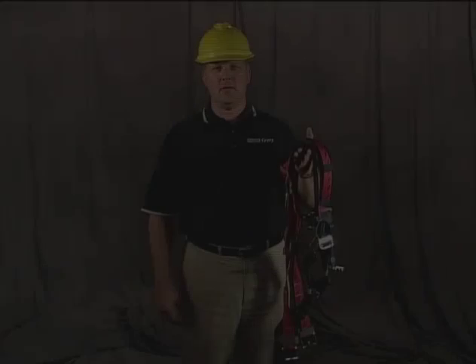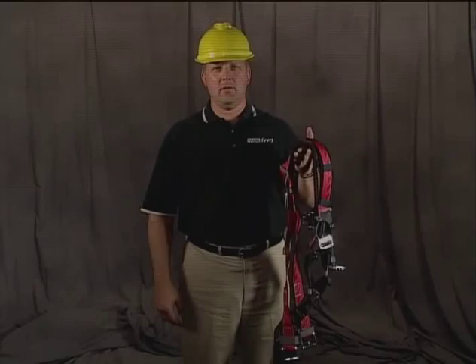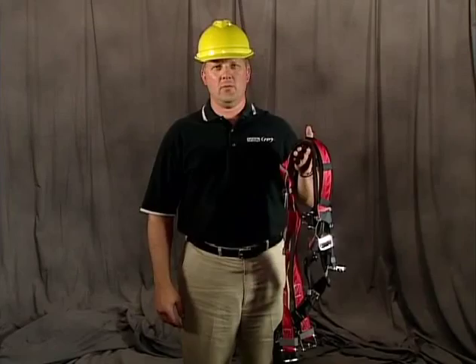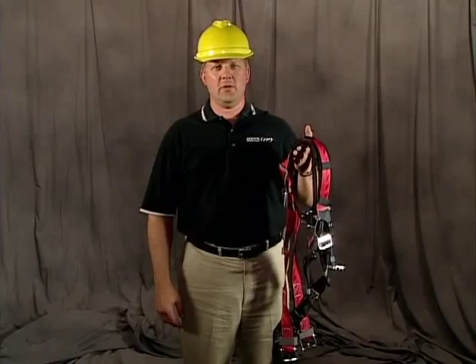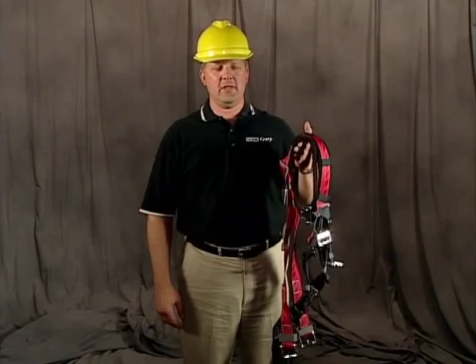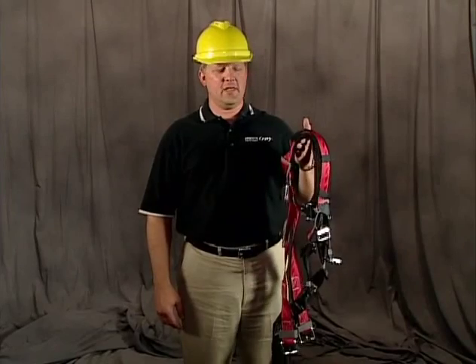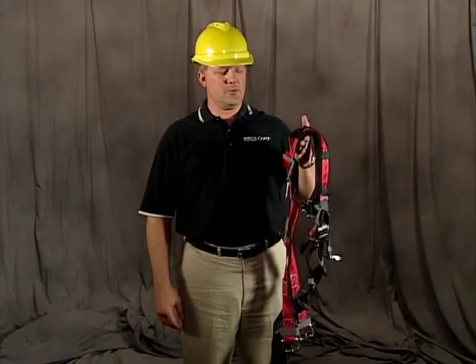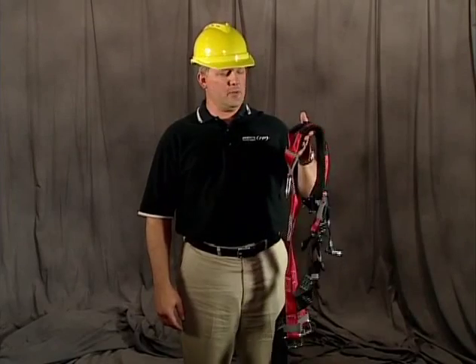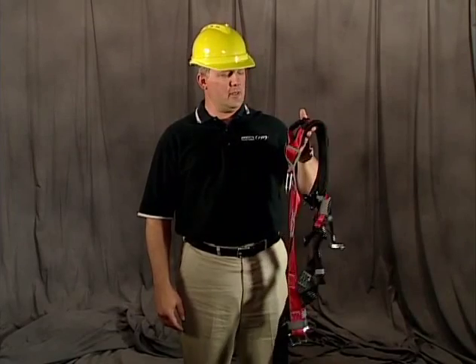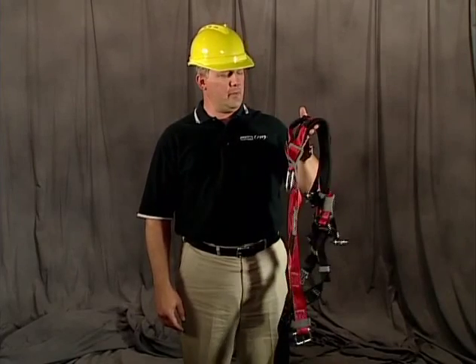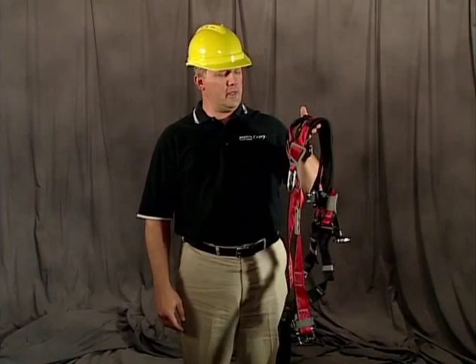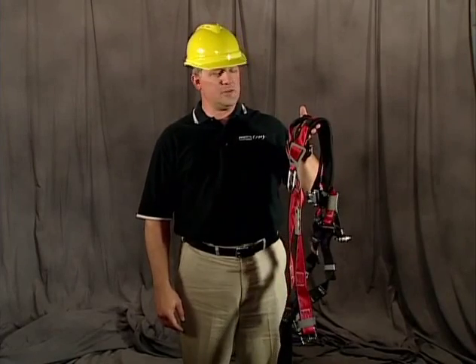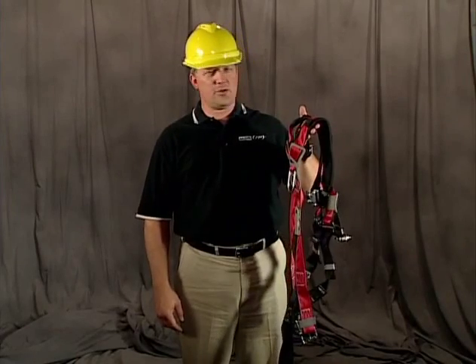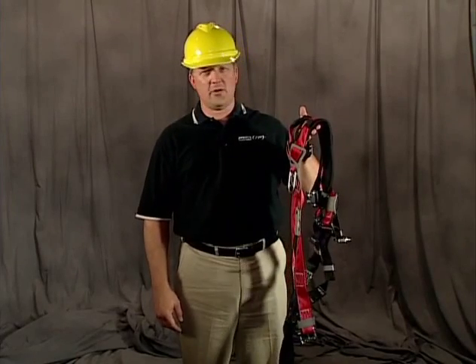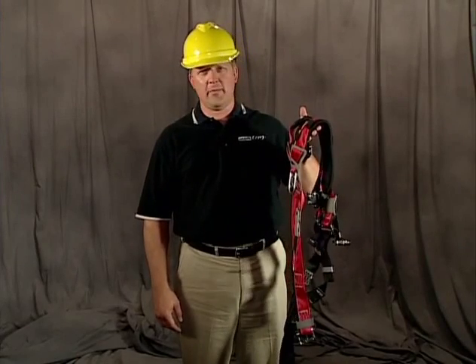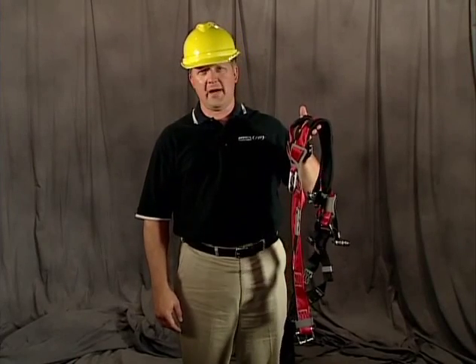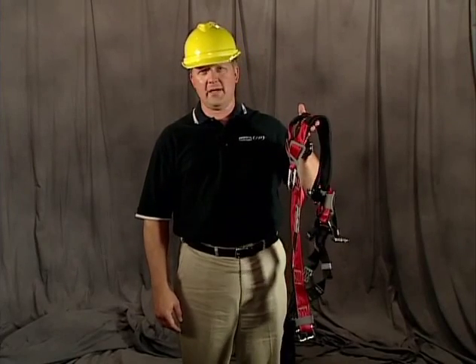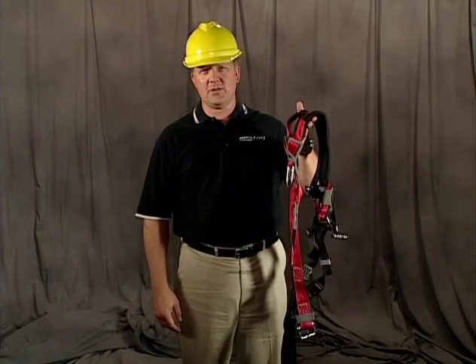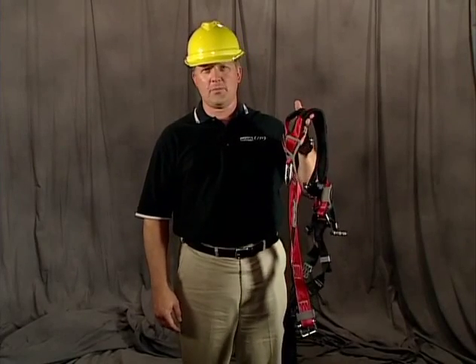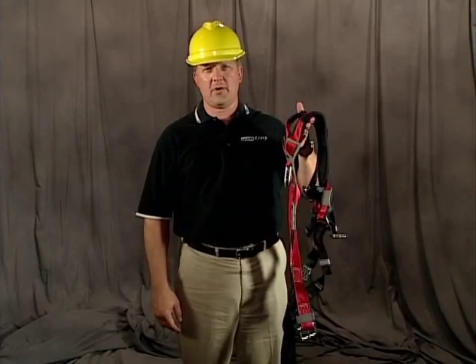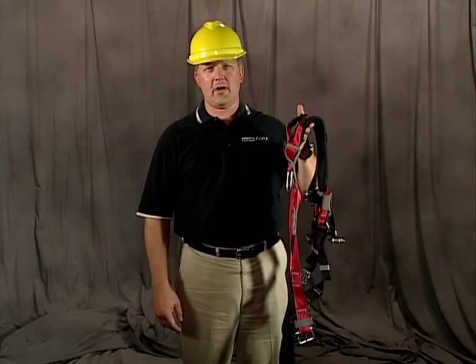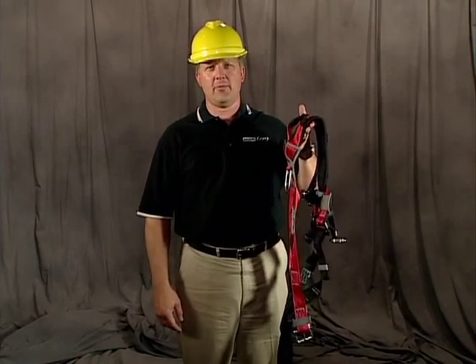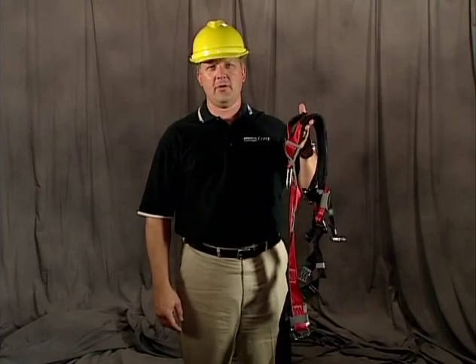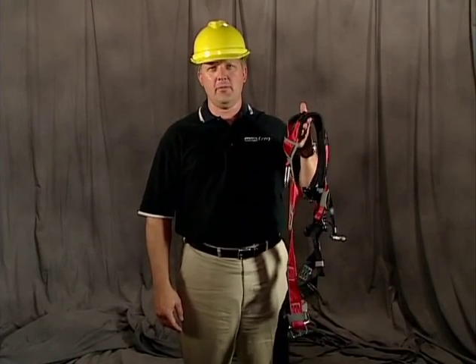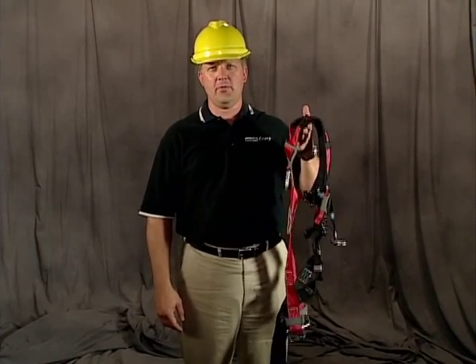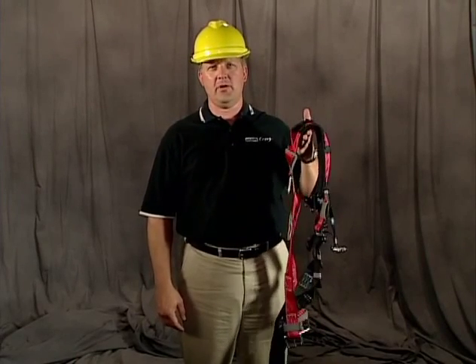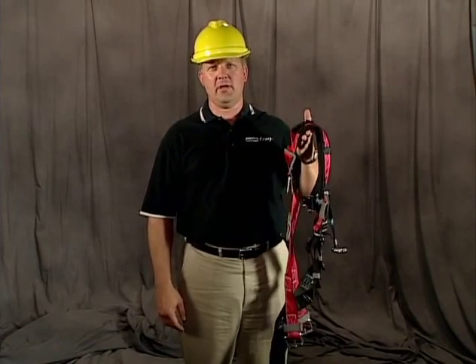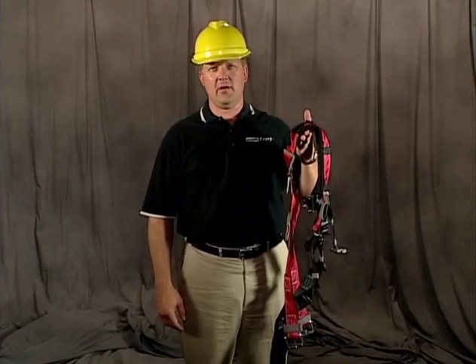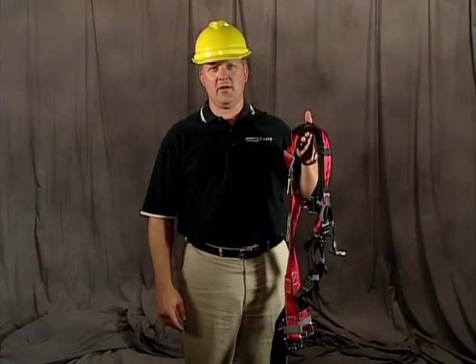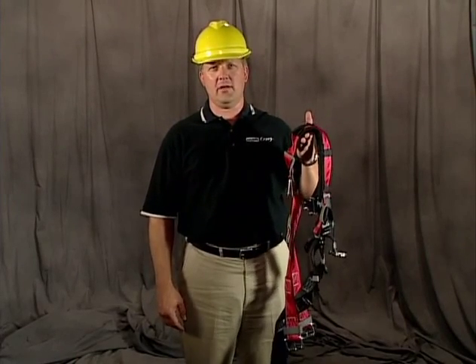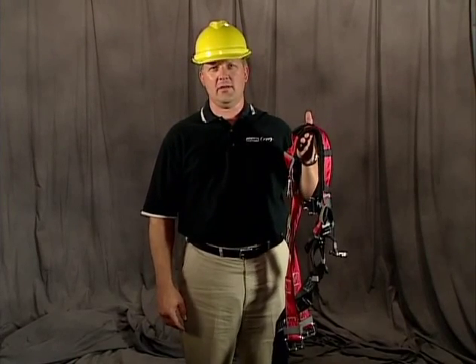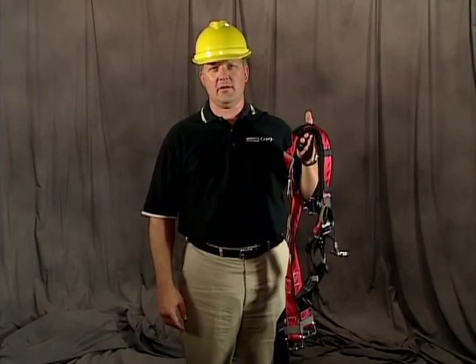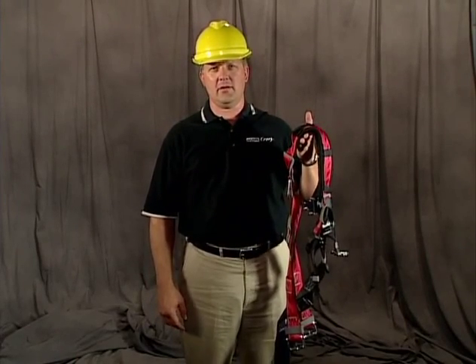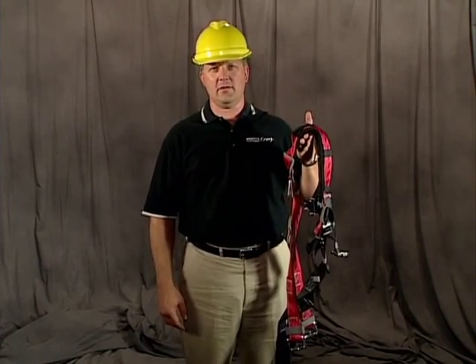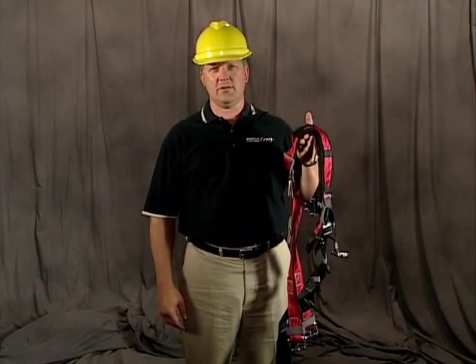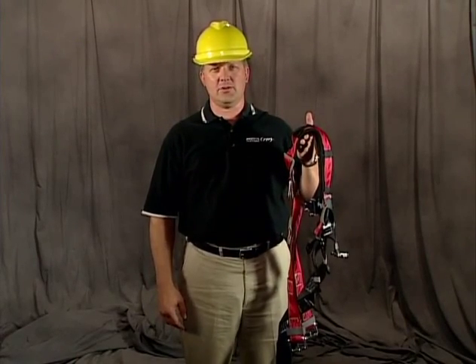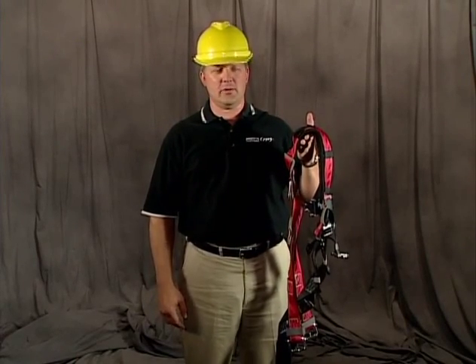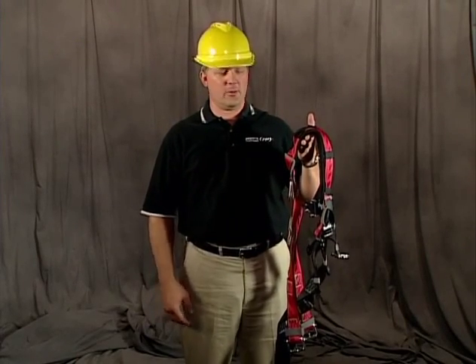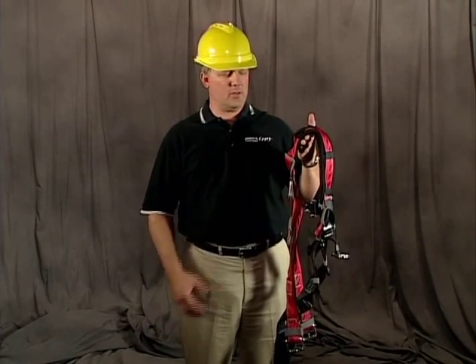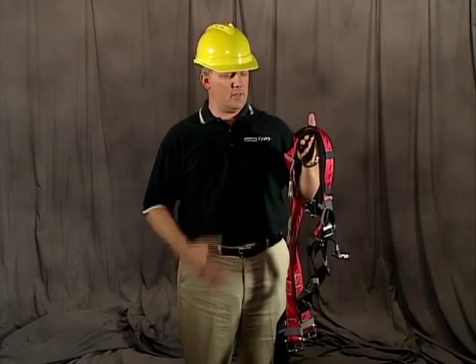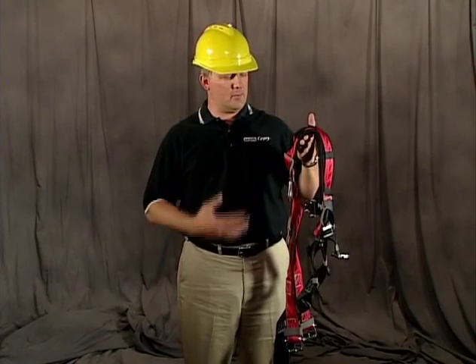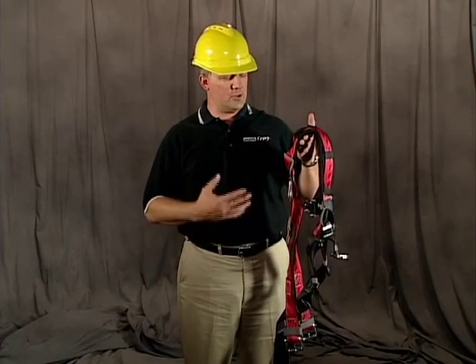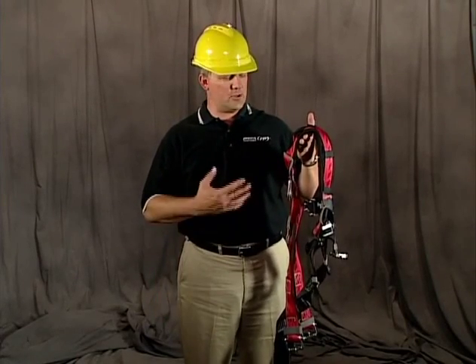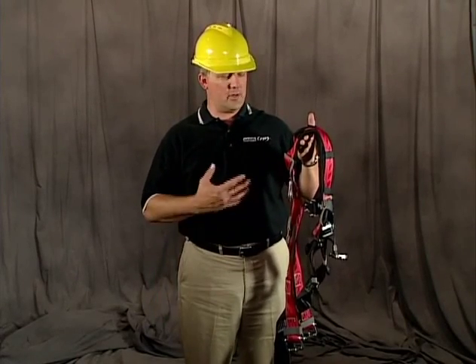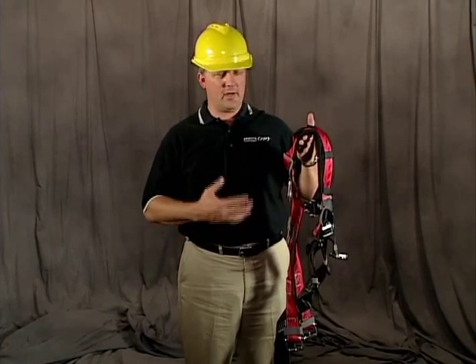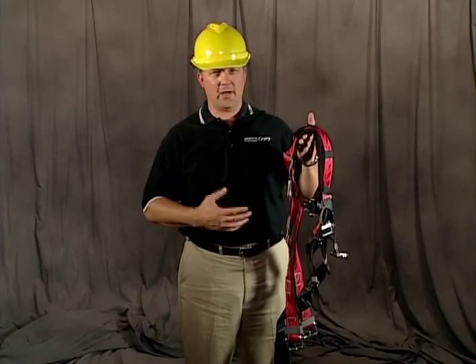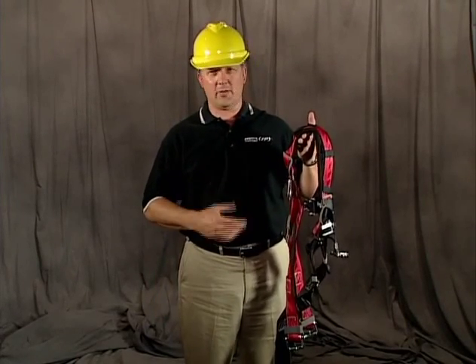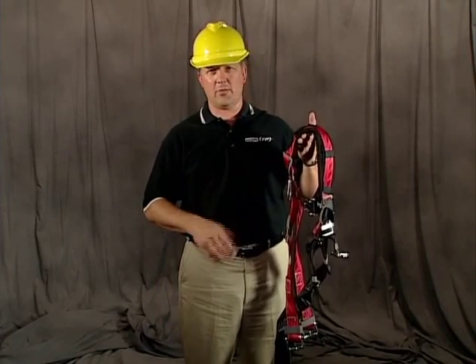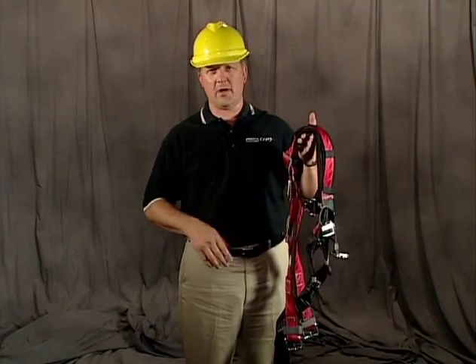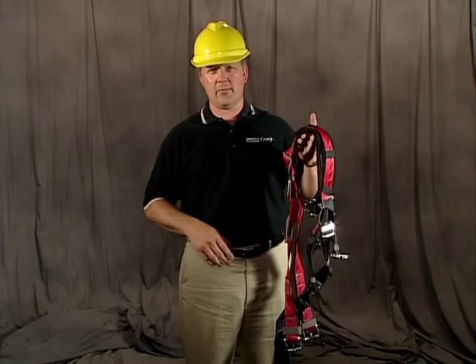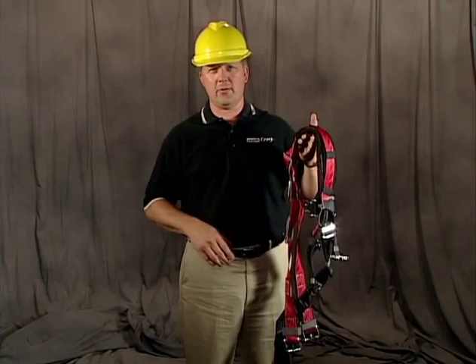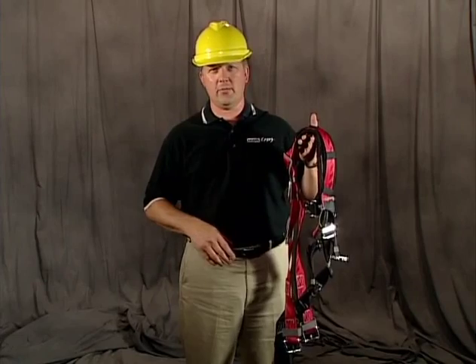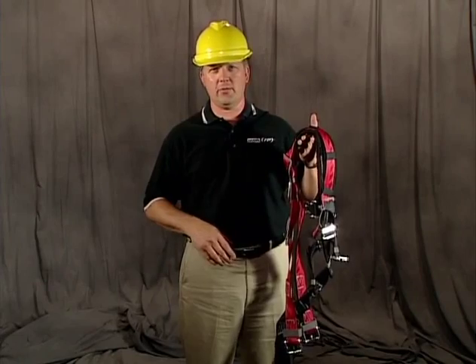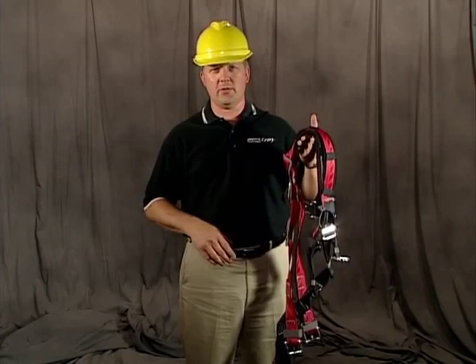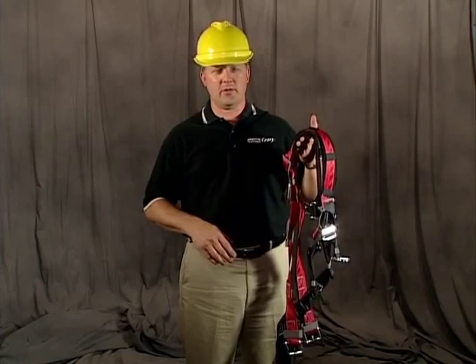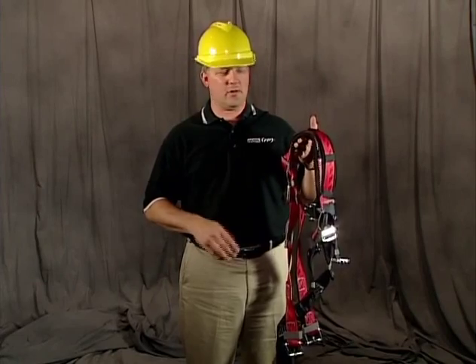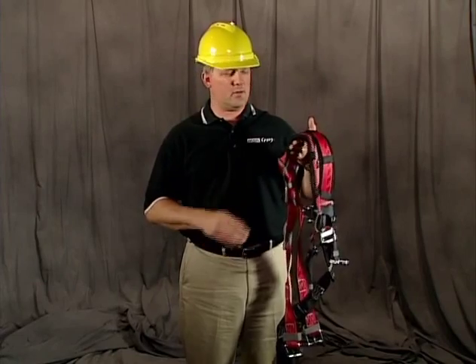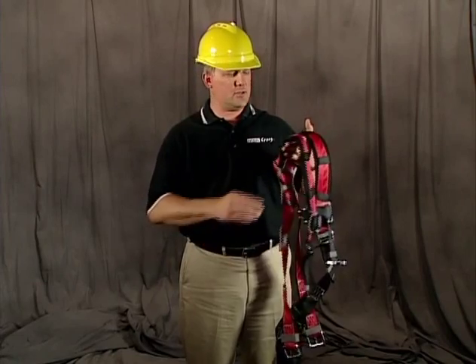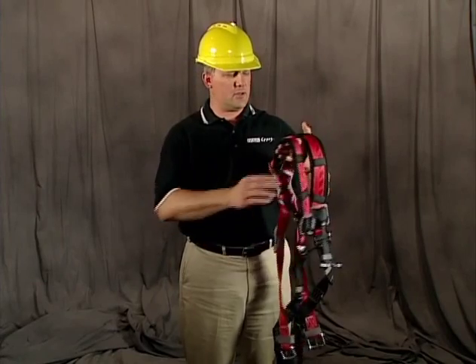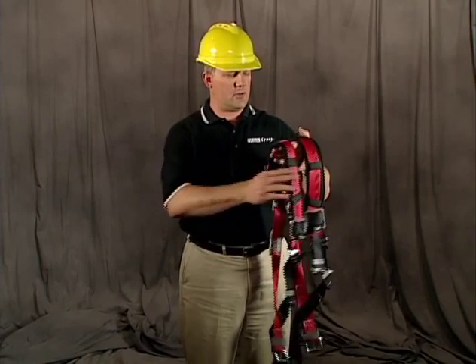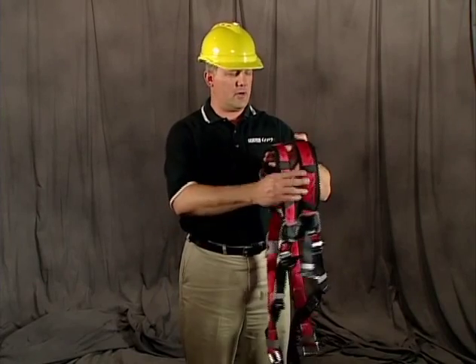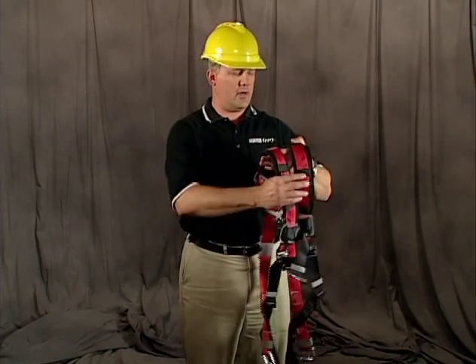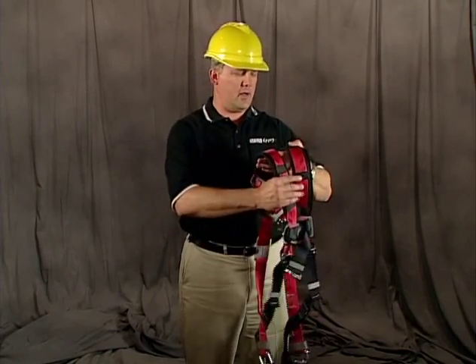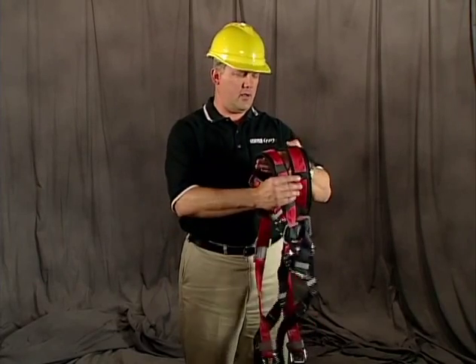One of the things we need to be concerned about is properly putting on the harness, so I'm going to demonstrate how to properly put the harness on right now.